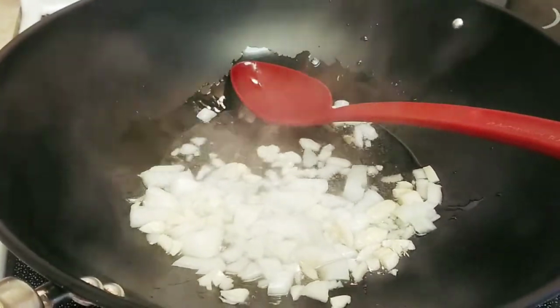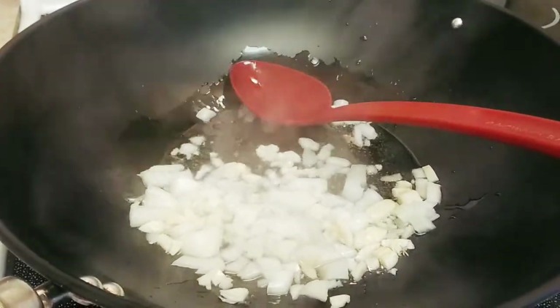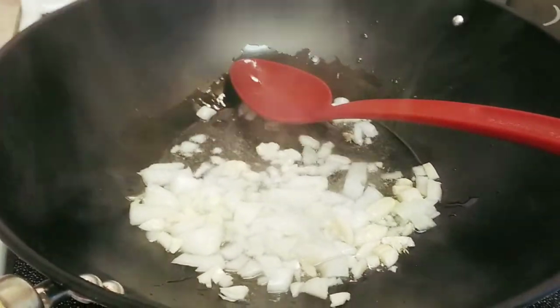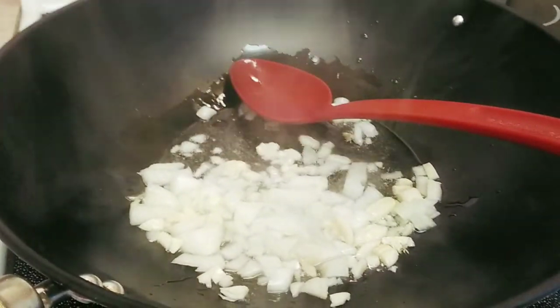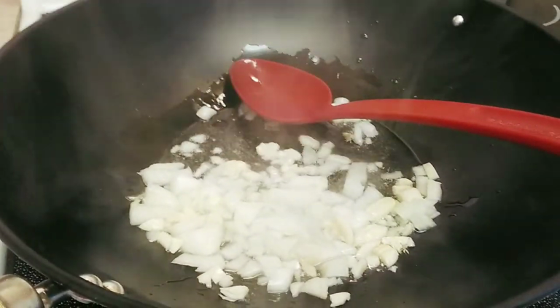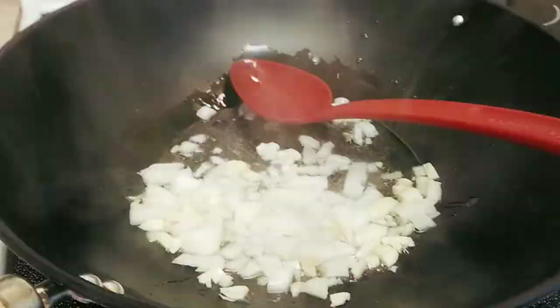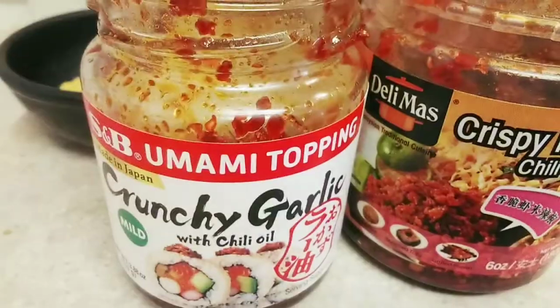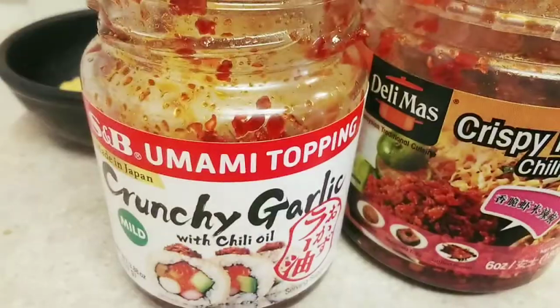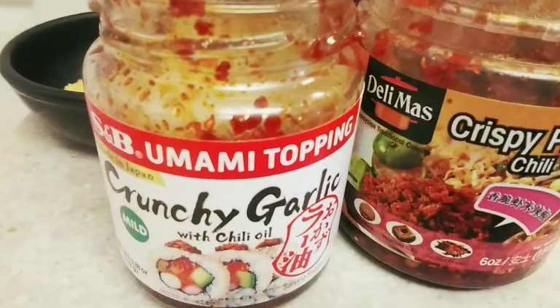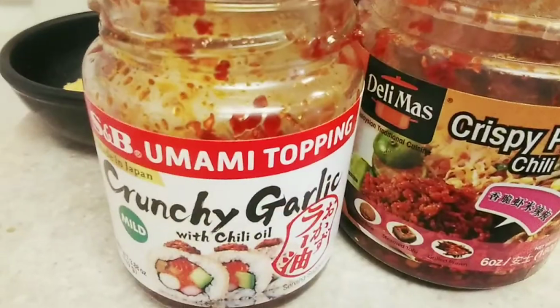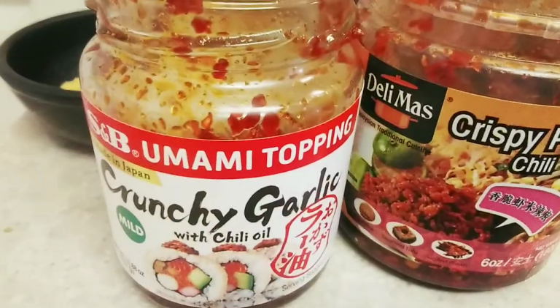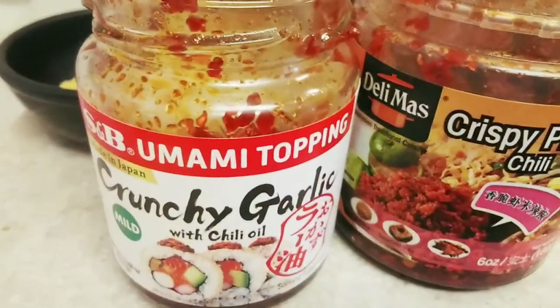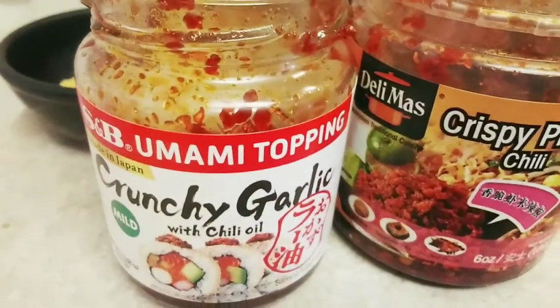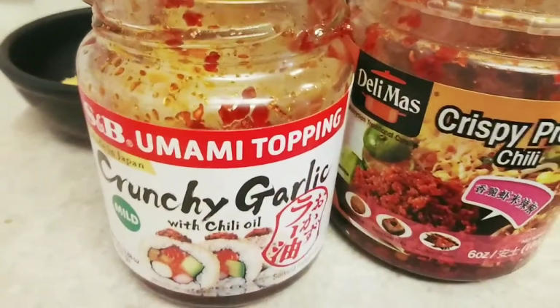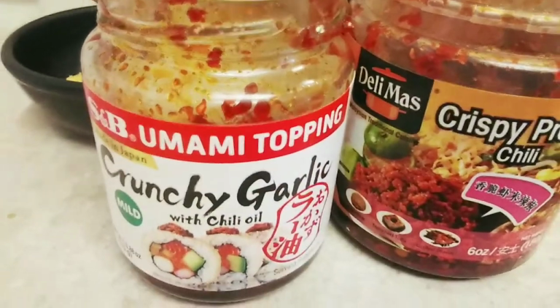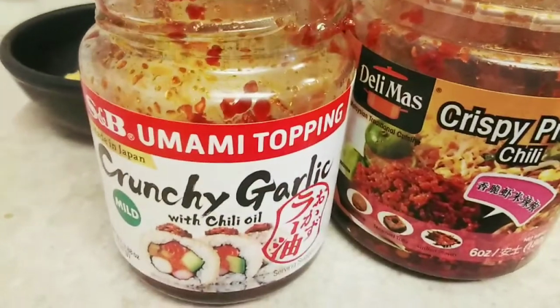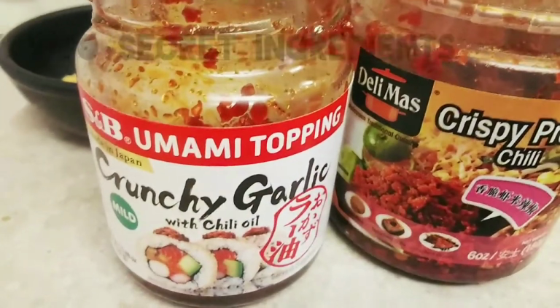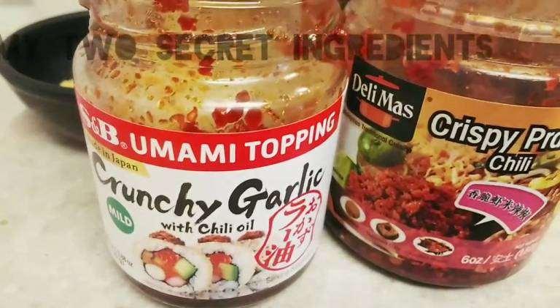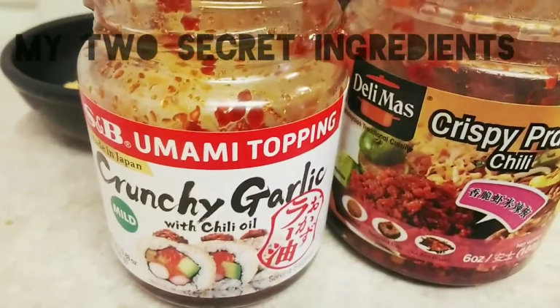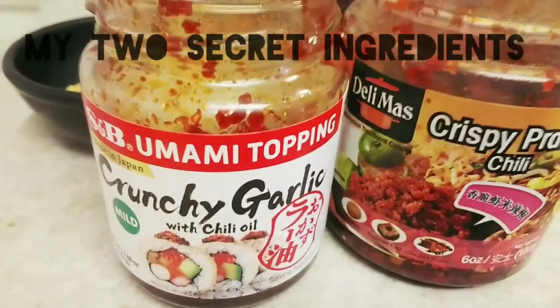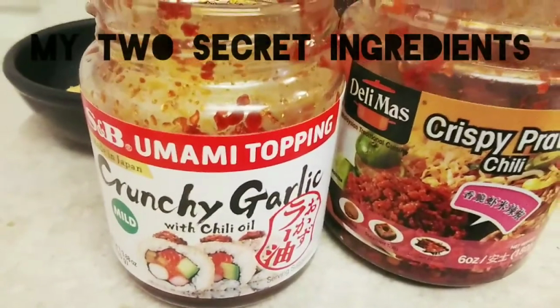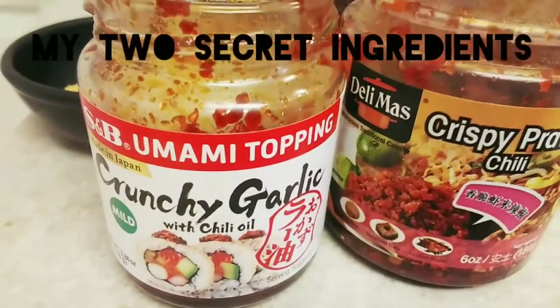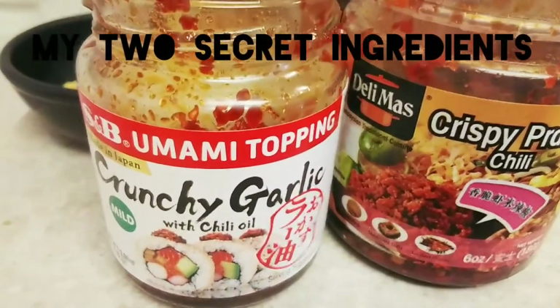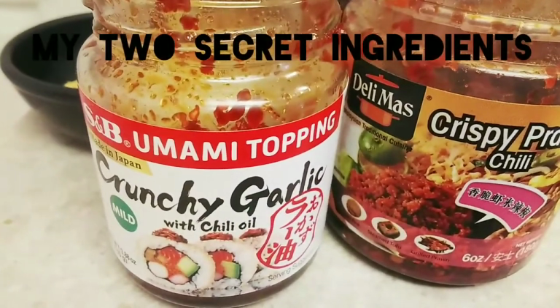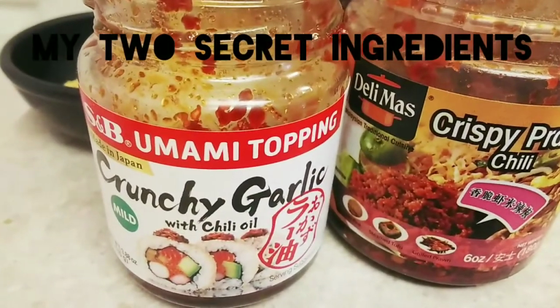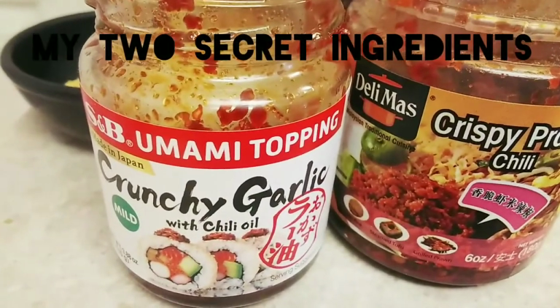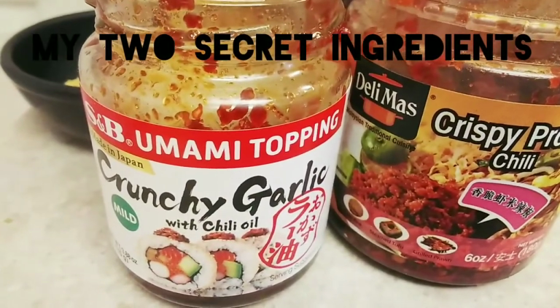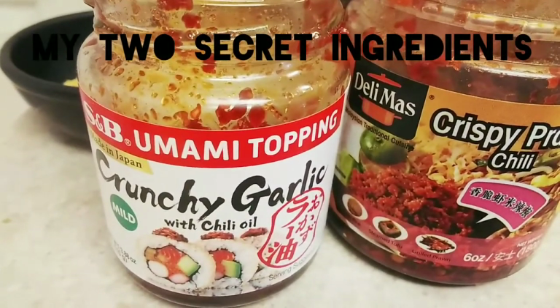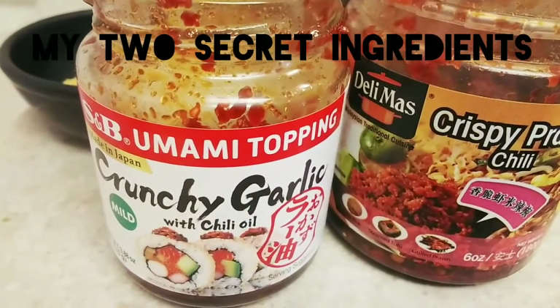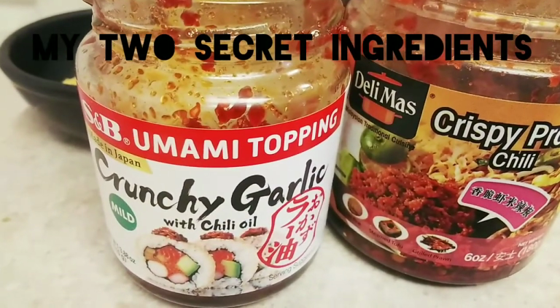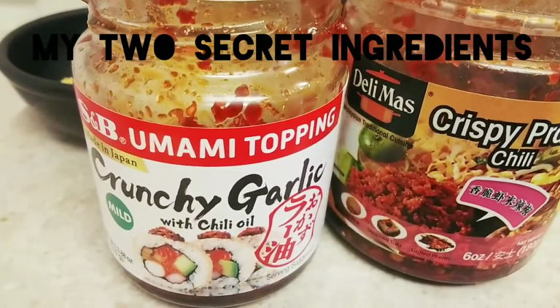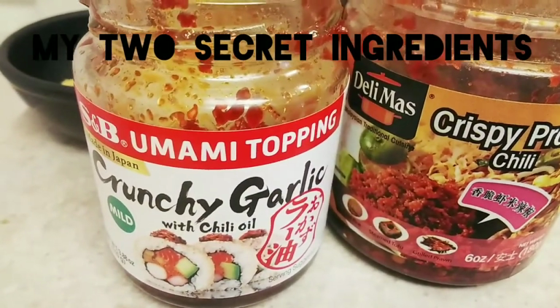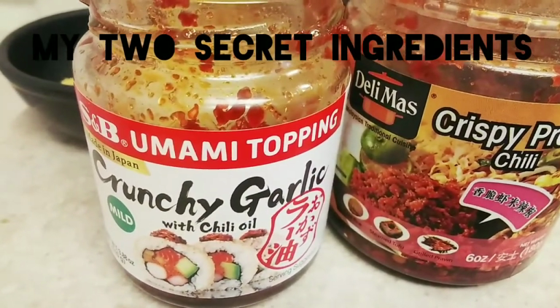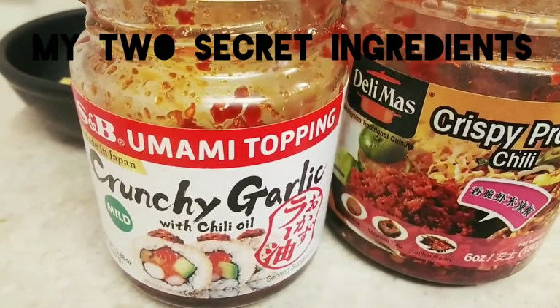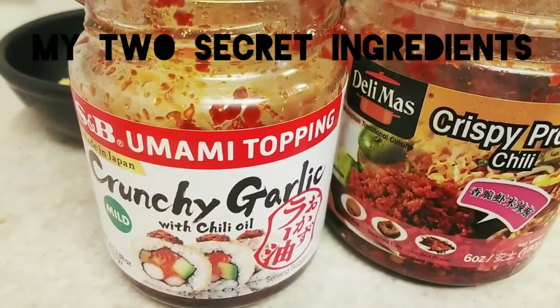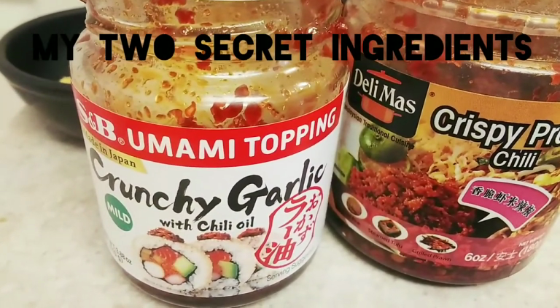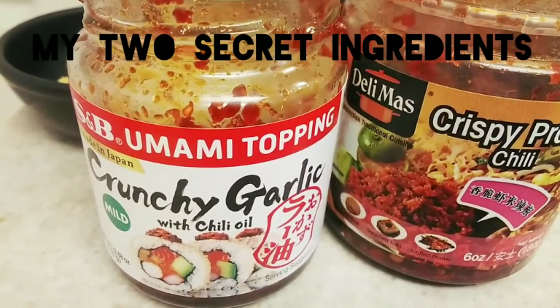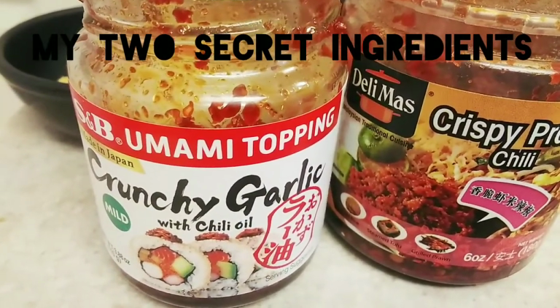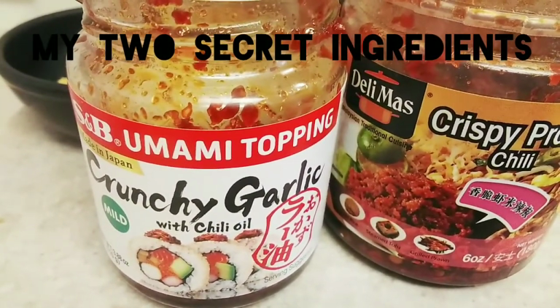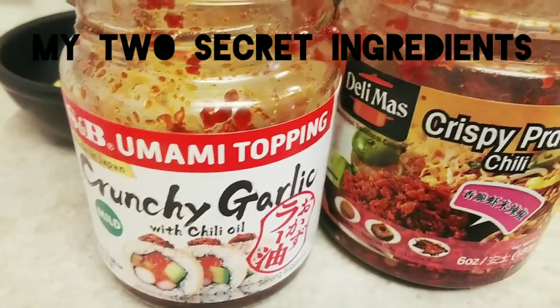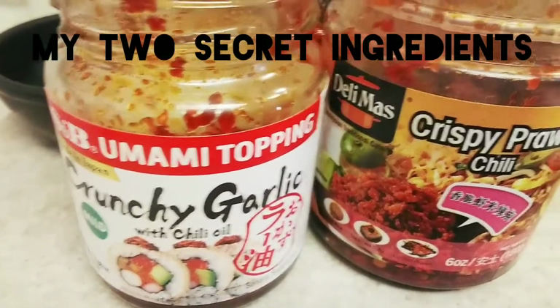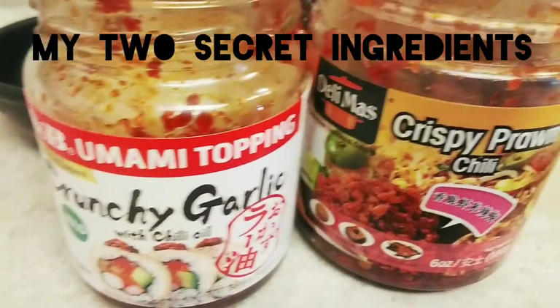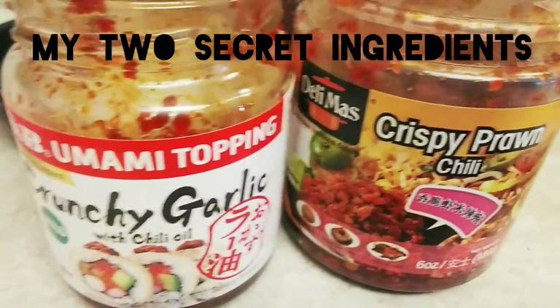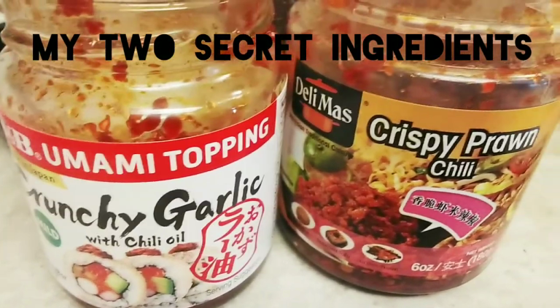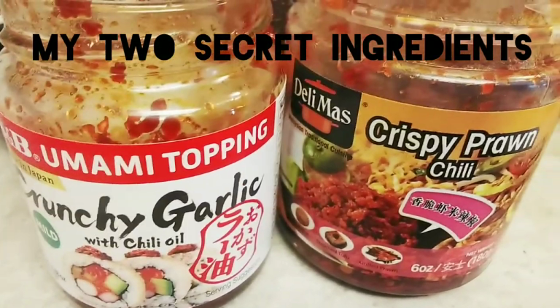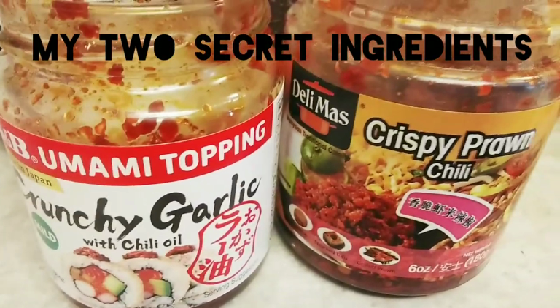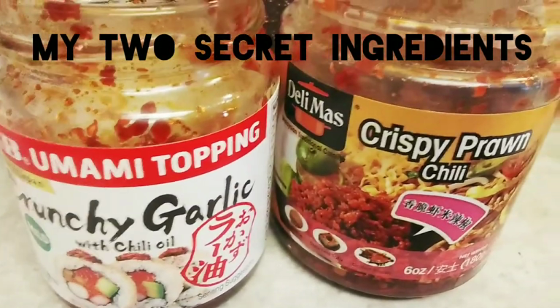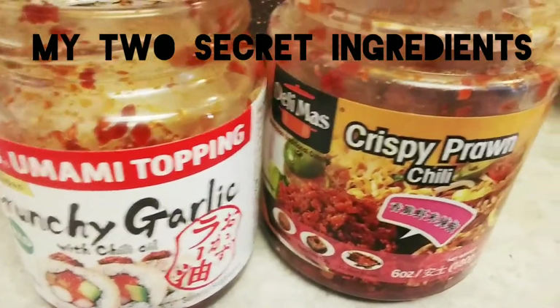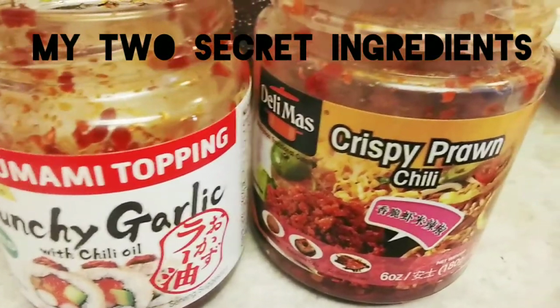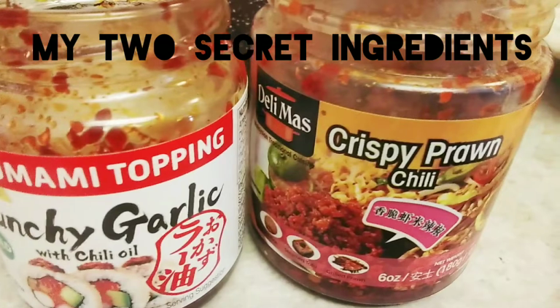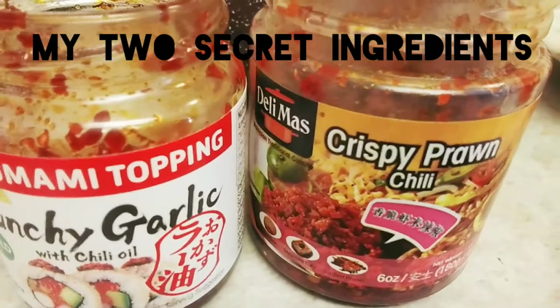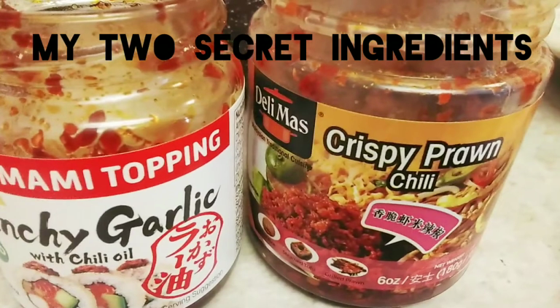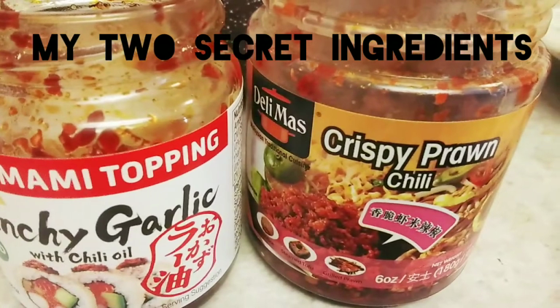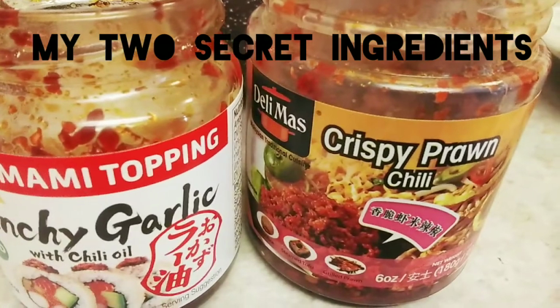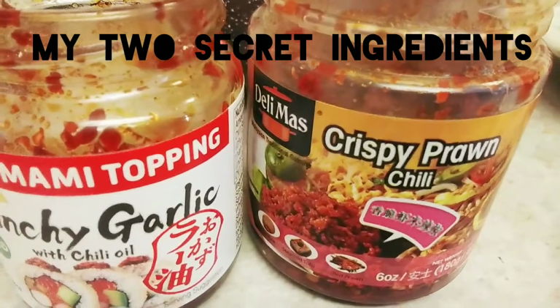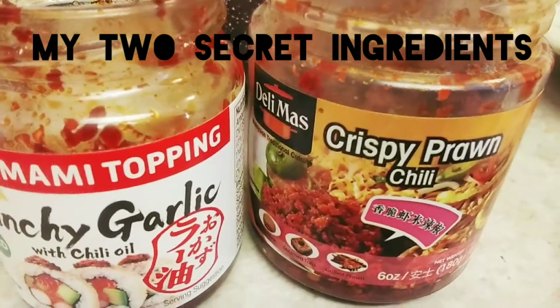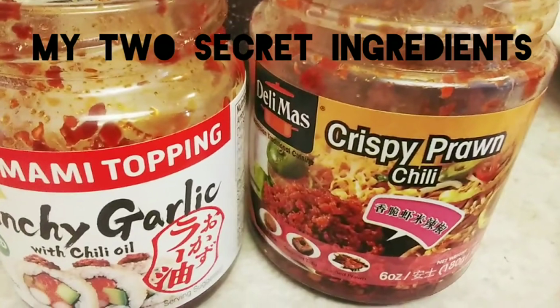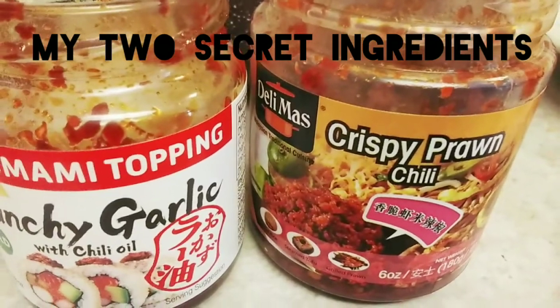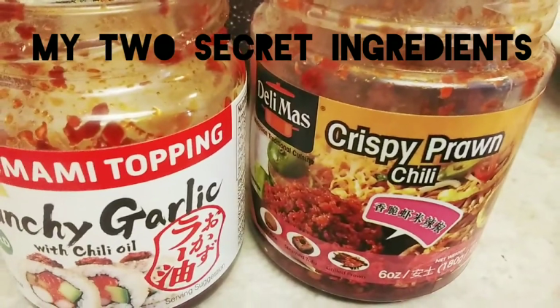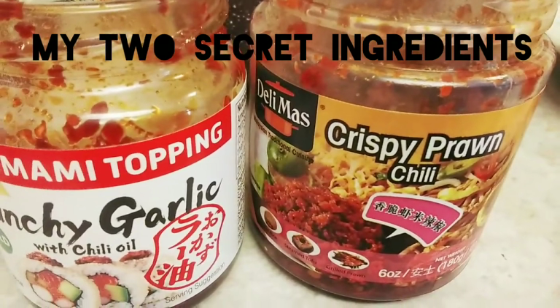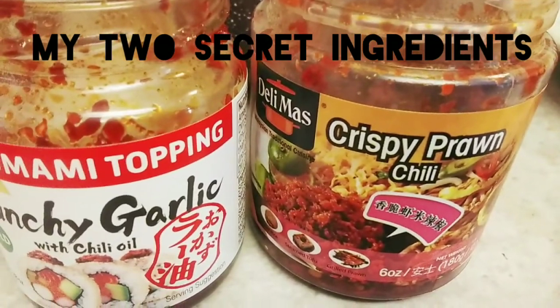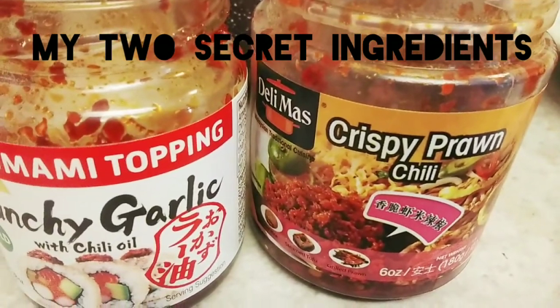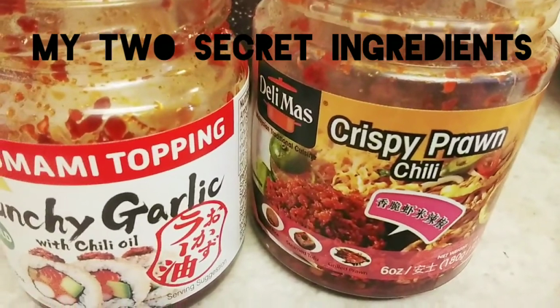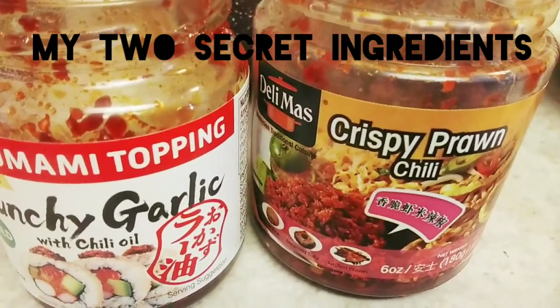These are my secret ingredients: the crunchy garlic and crispy prawn chili.